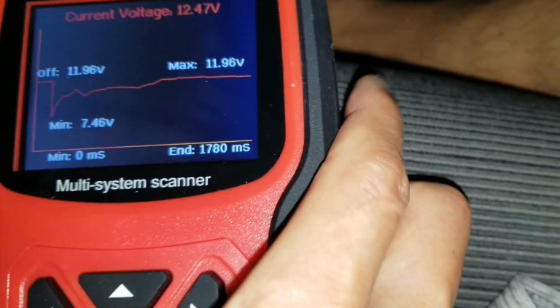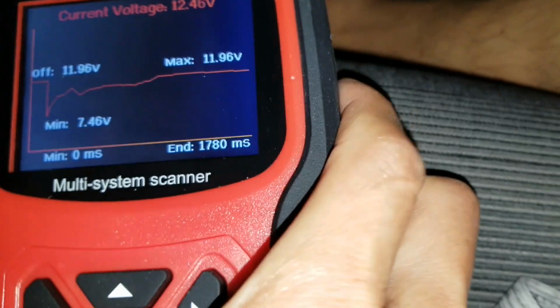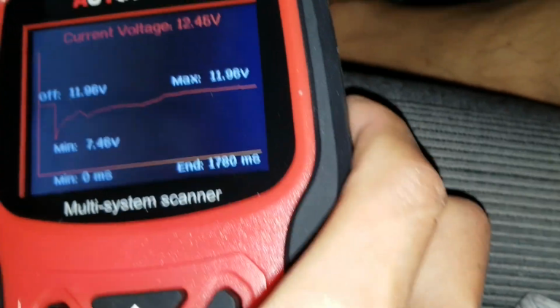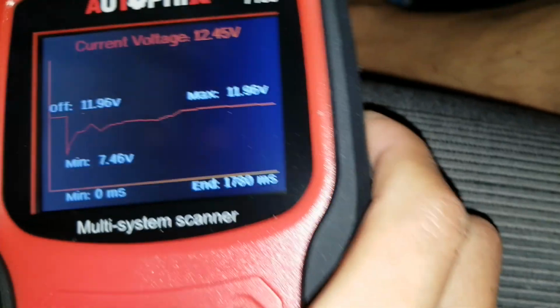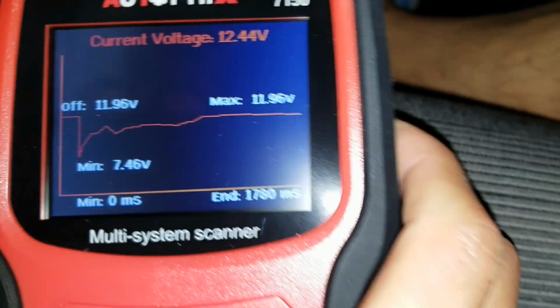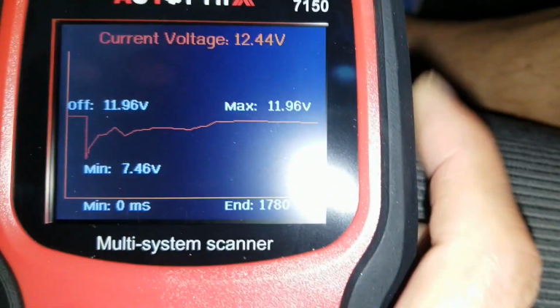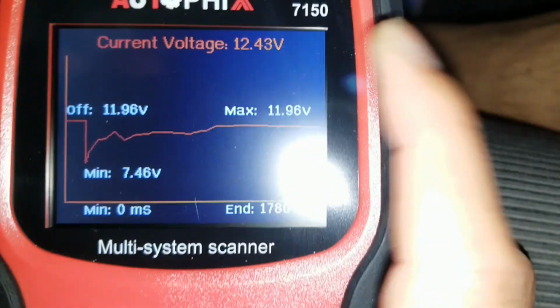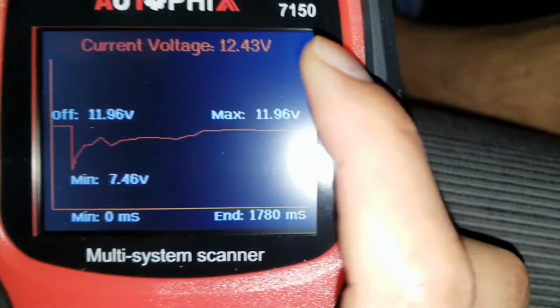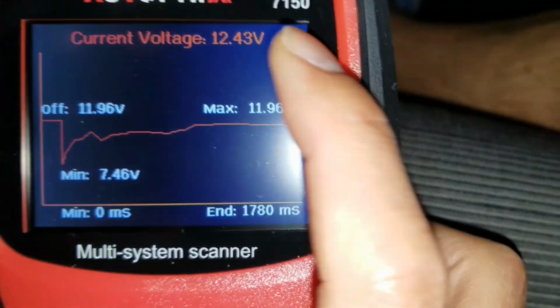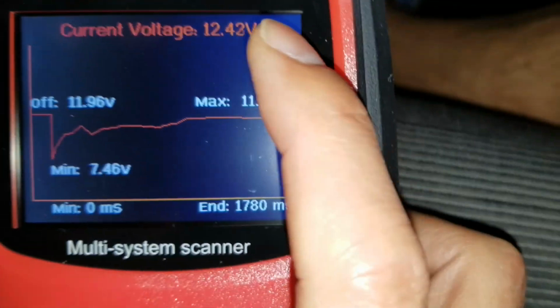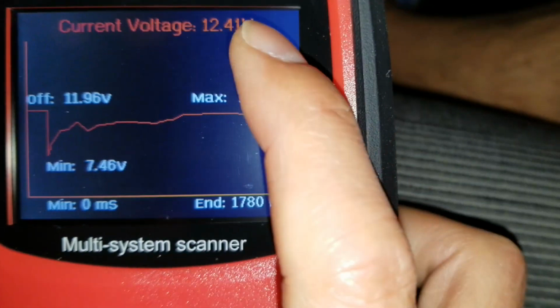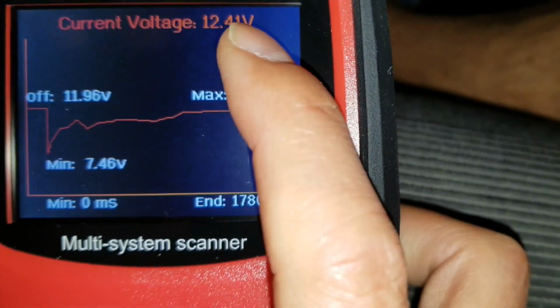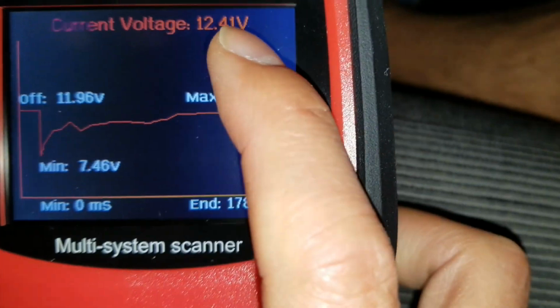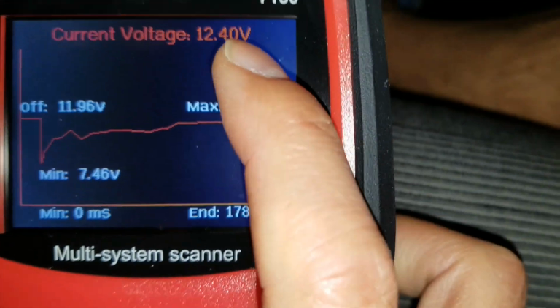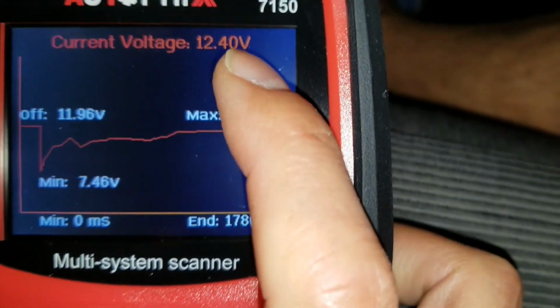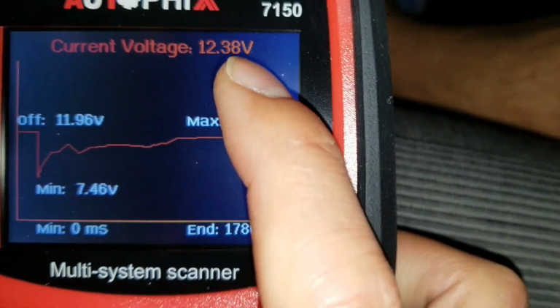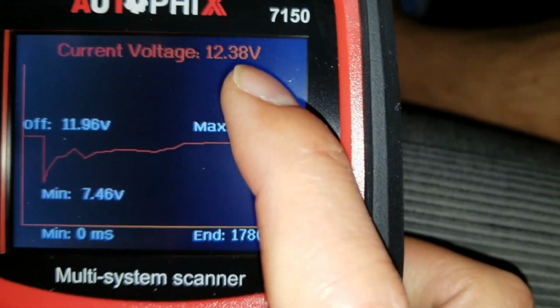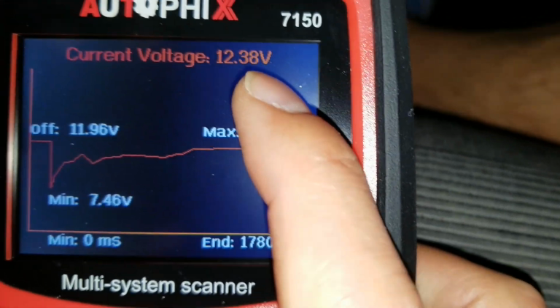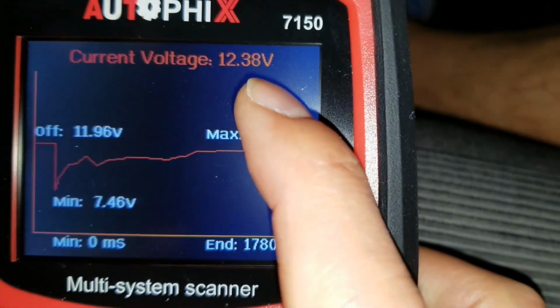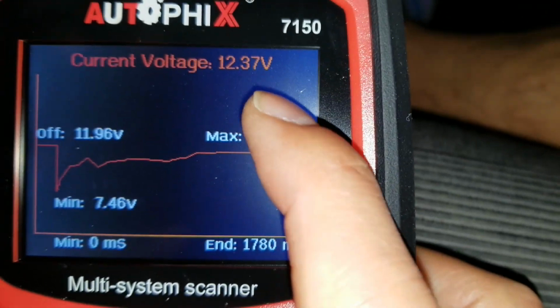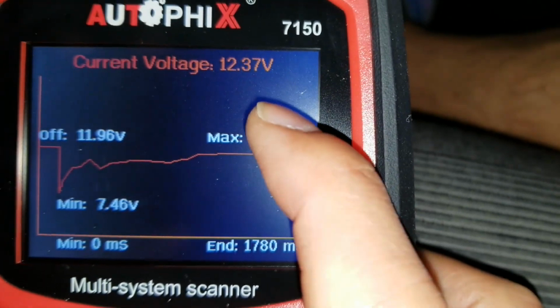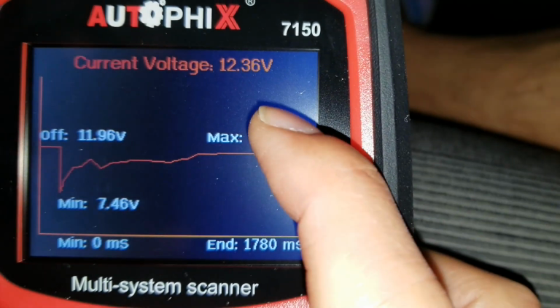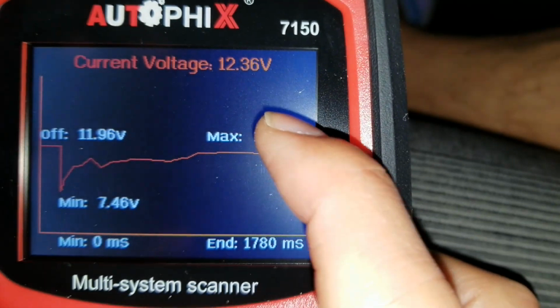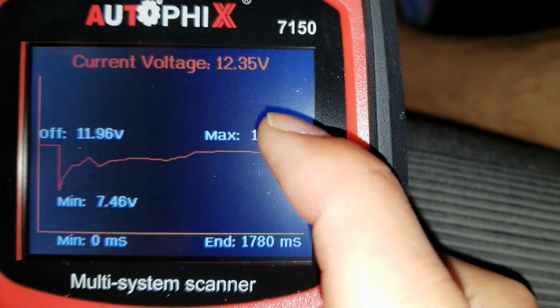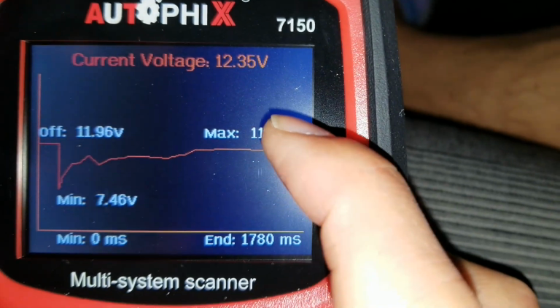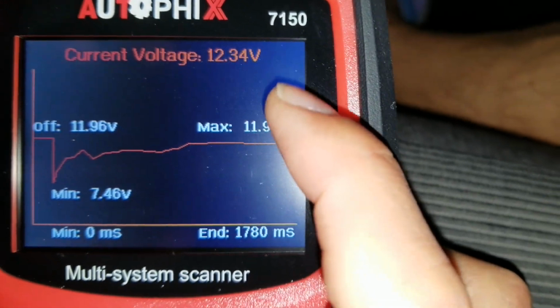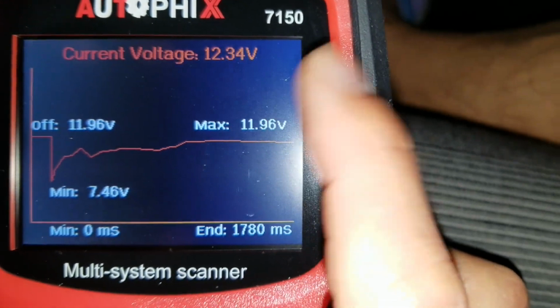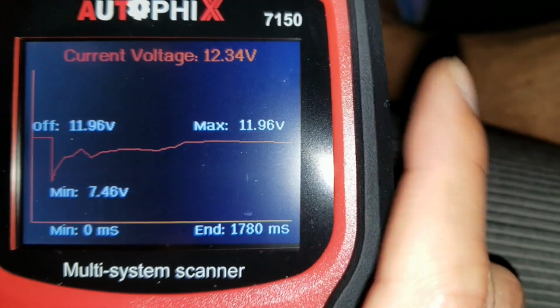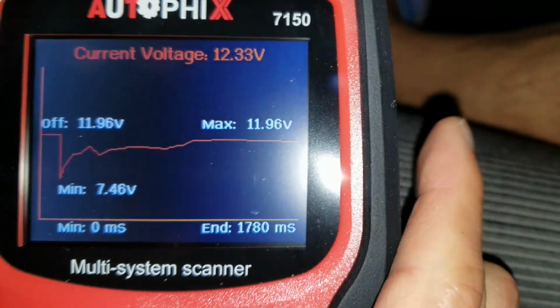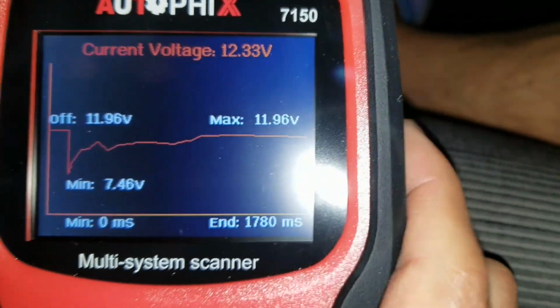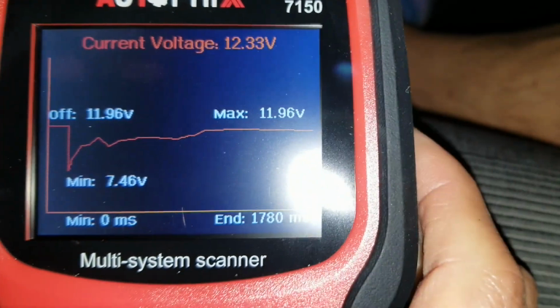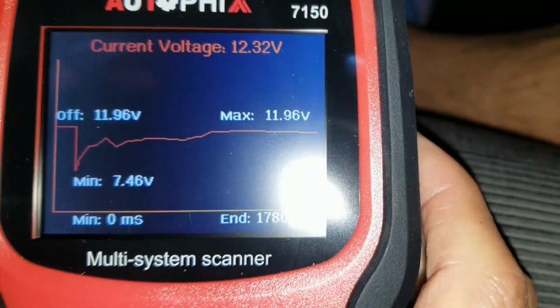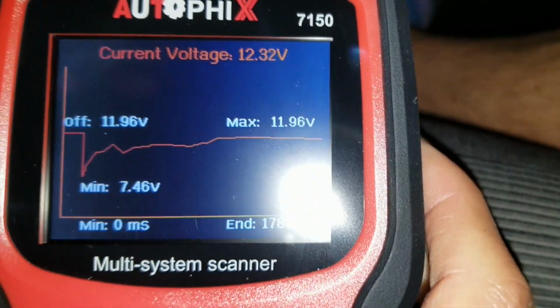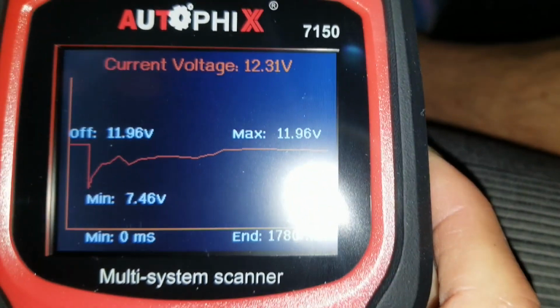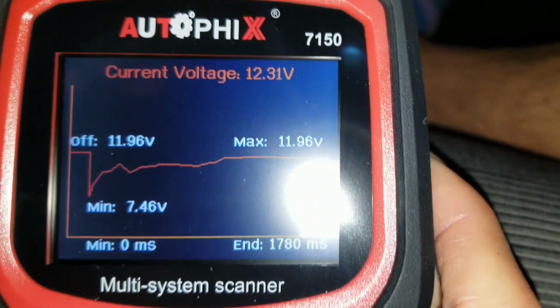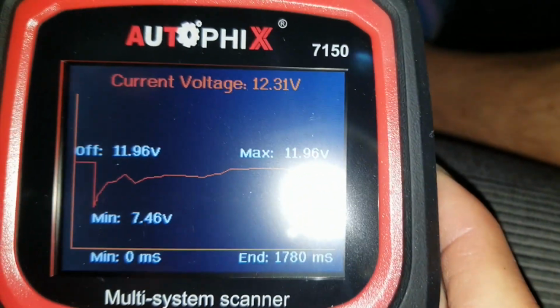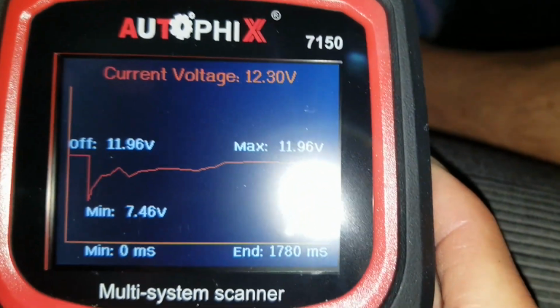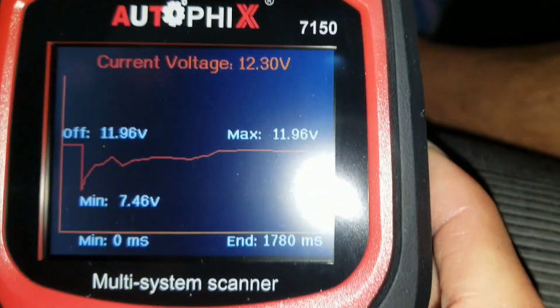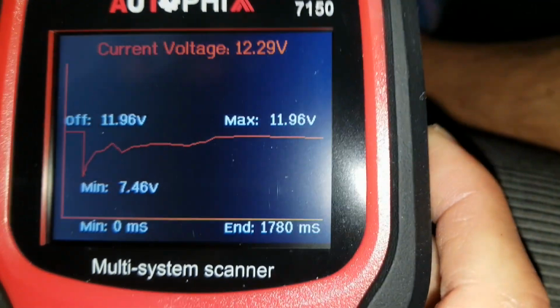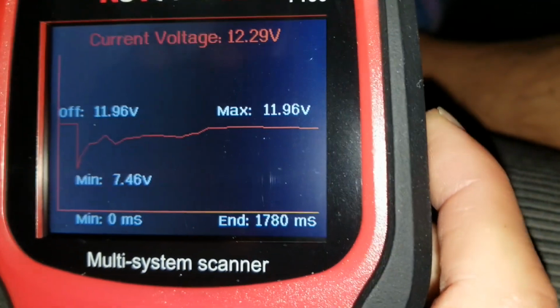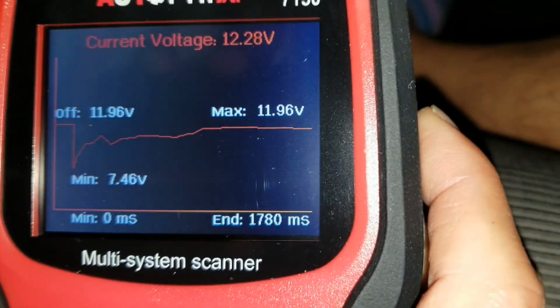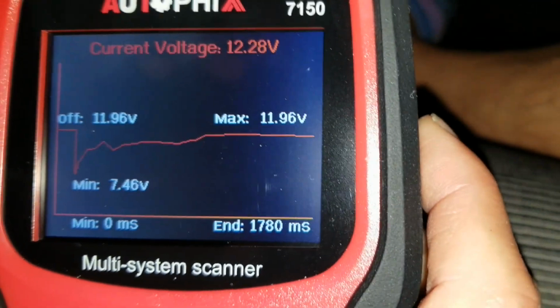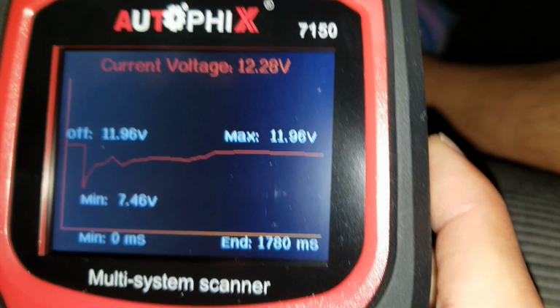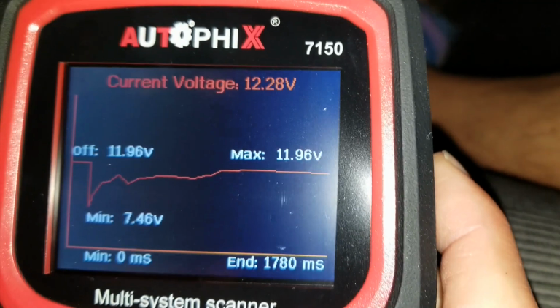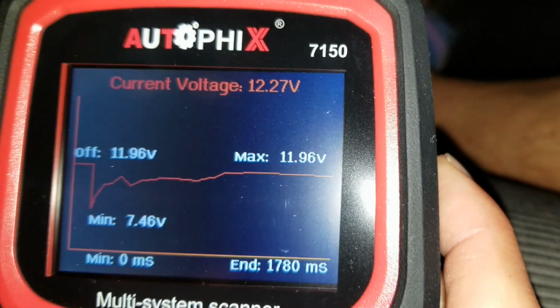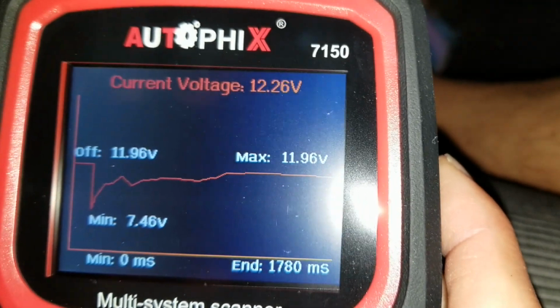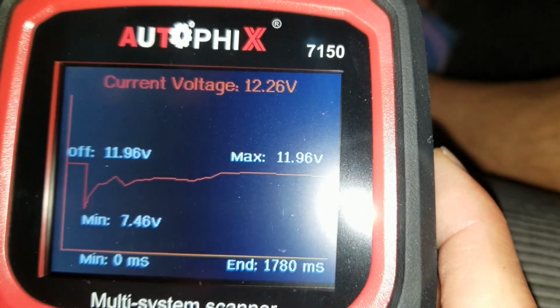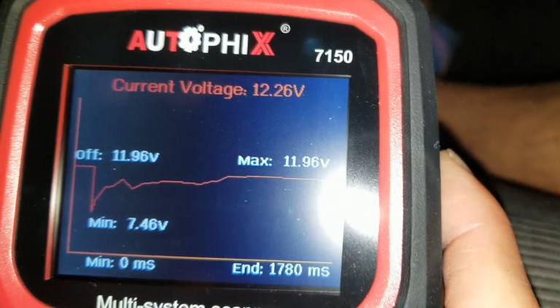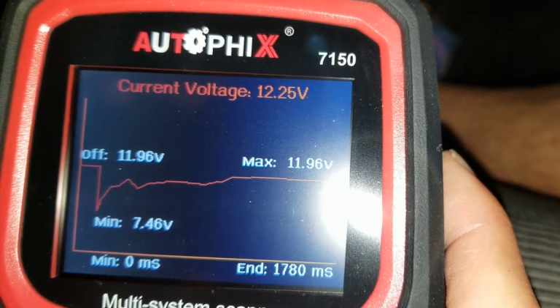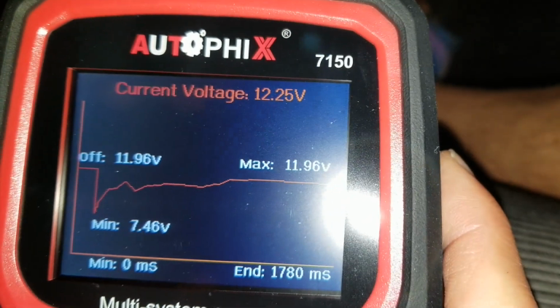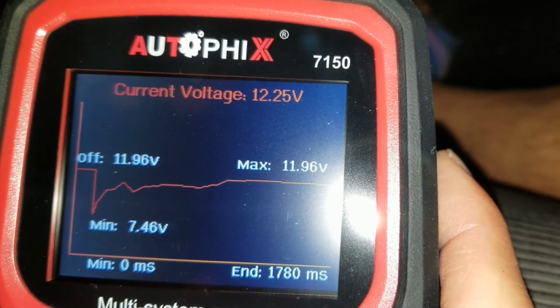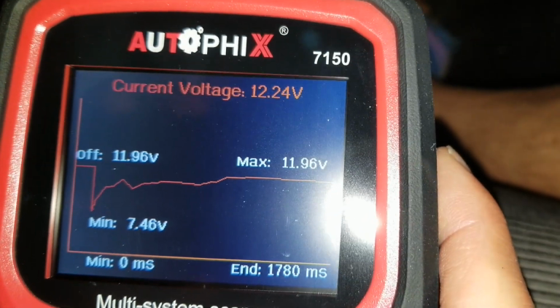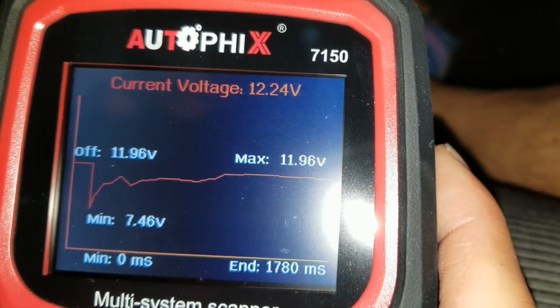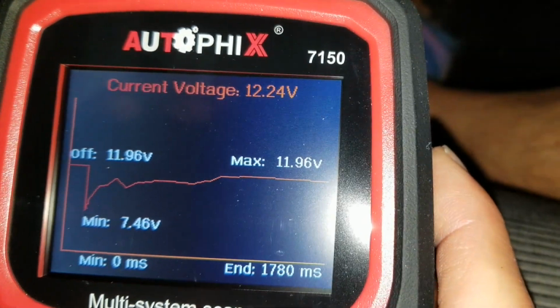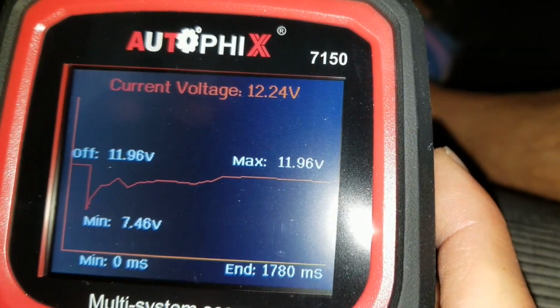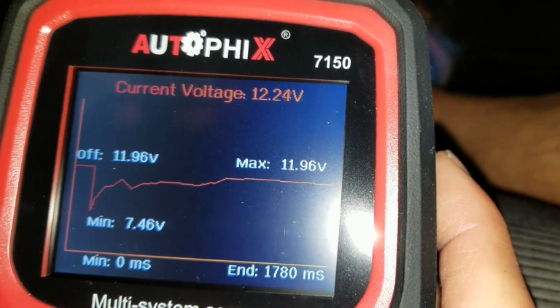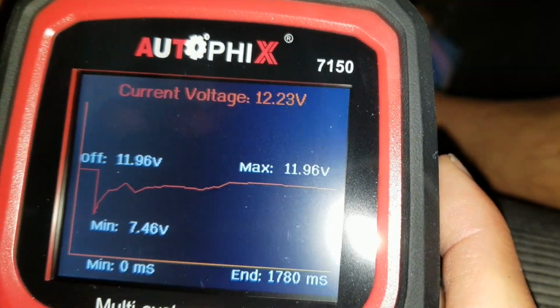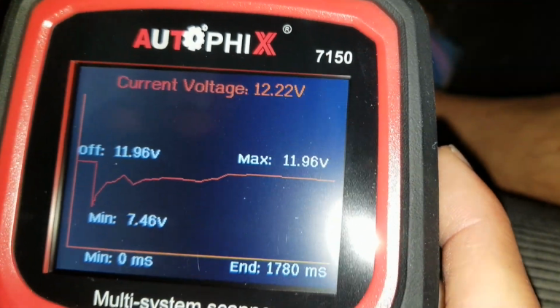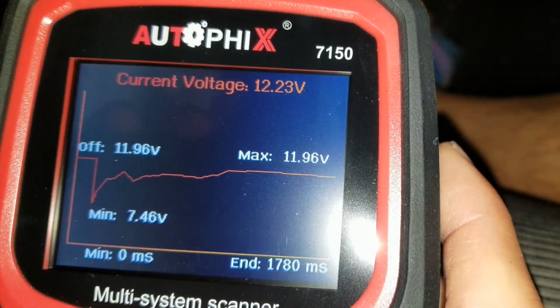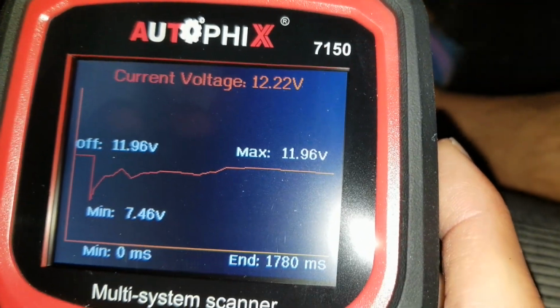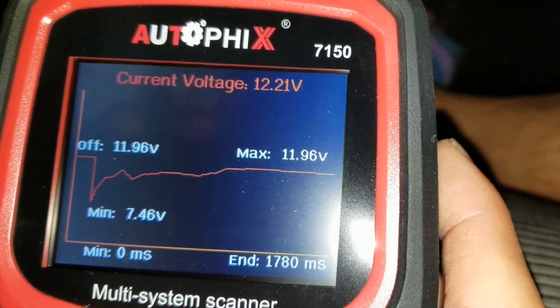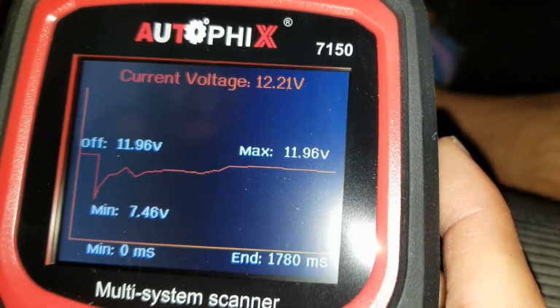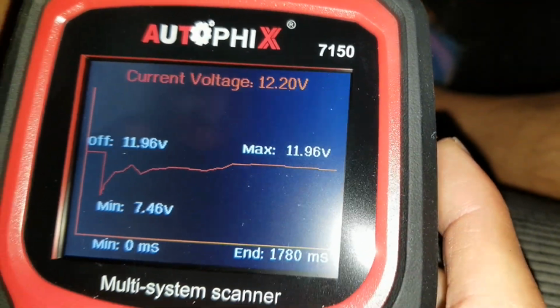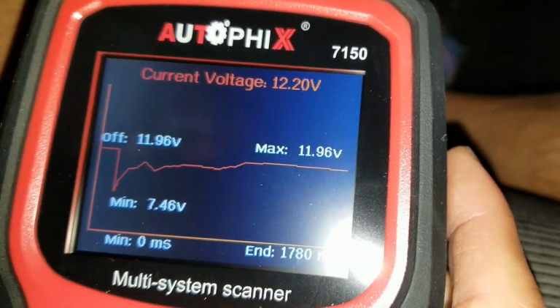It shows the current voltage right there, so you know if your battery is good or not.